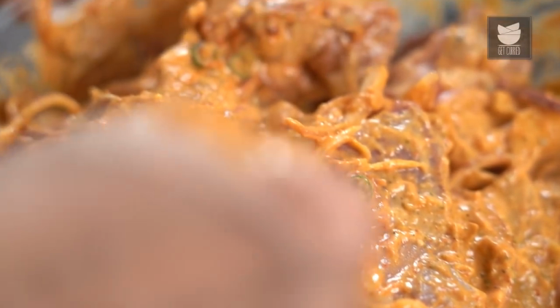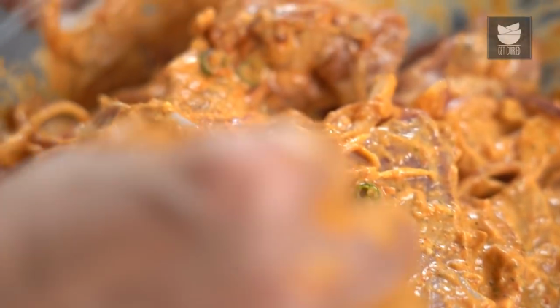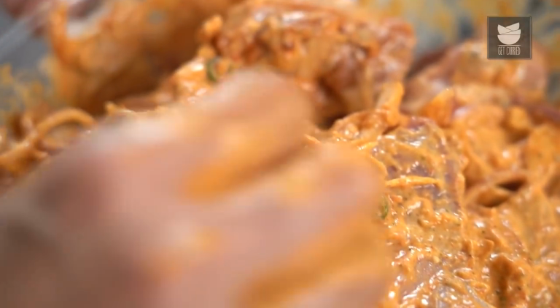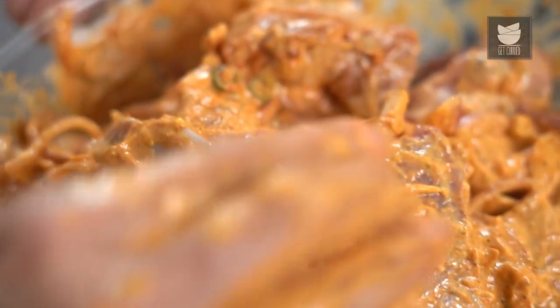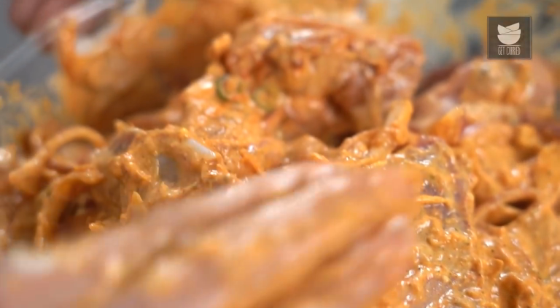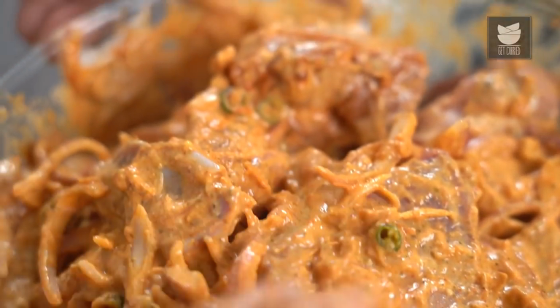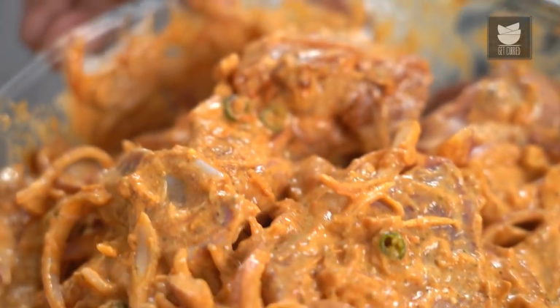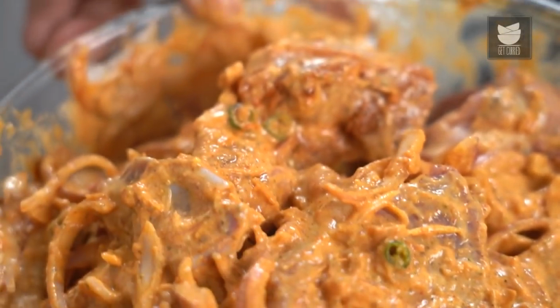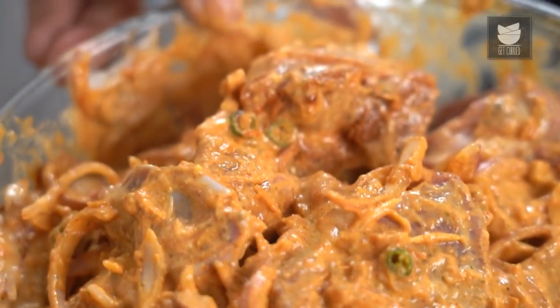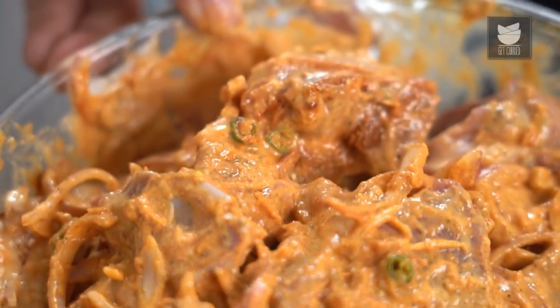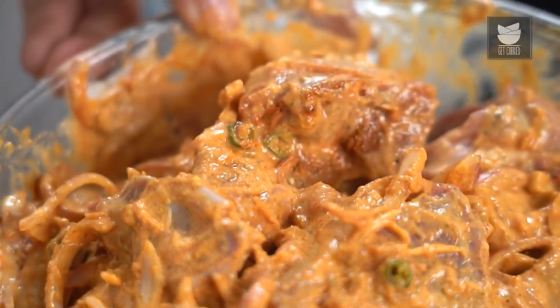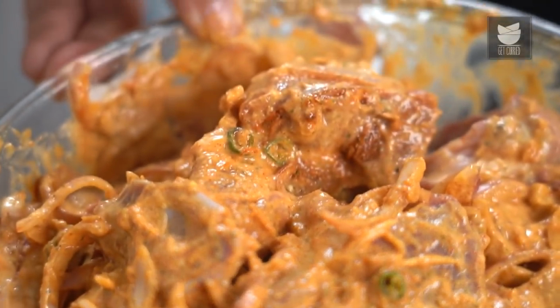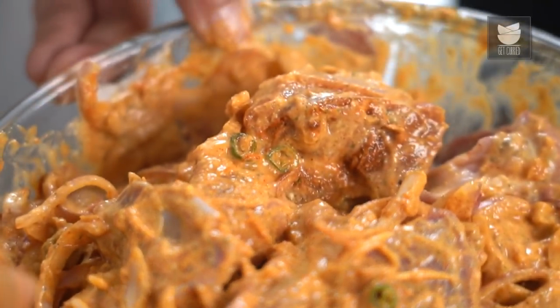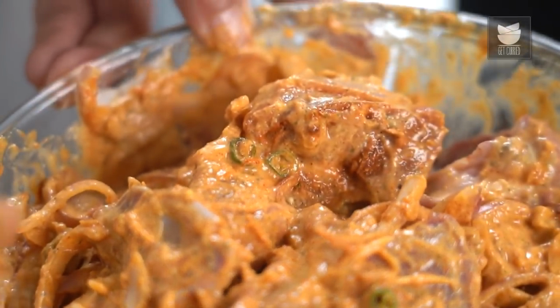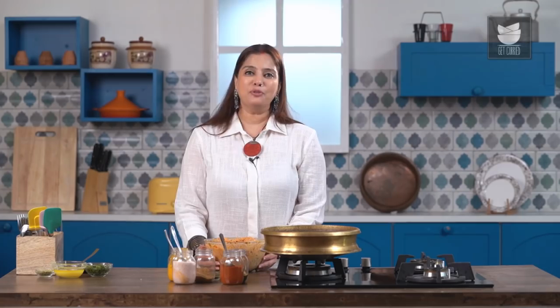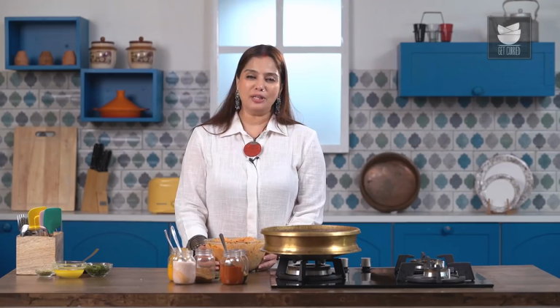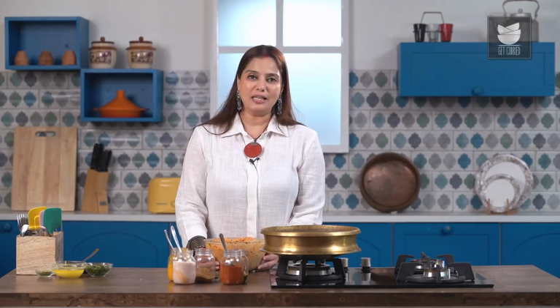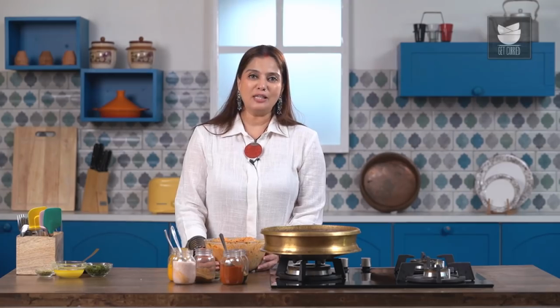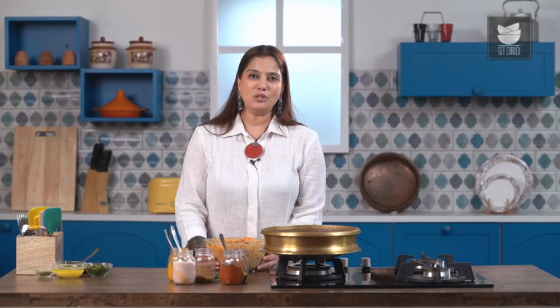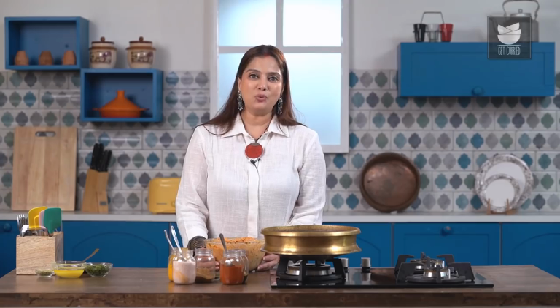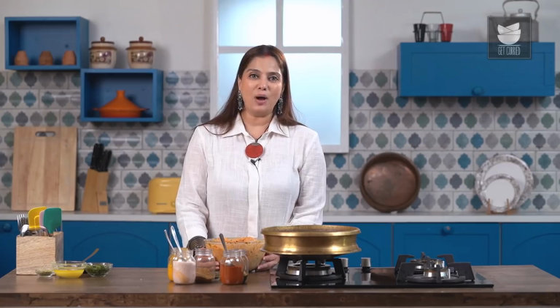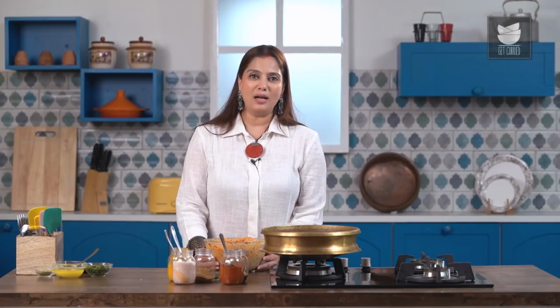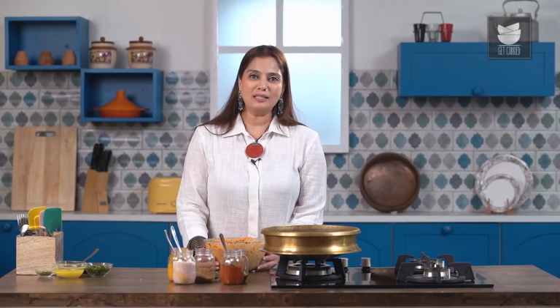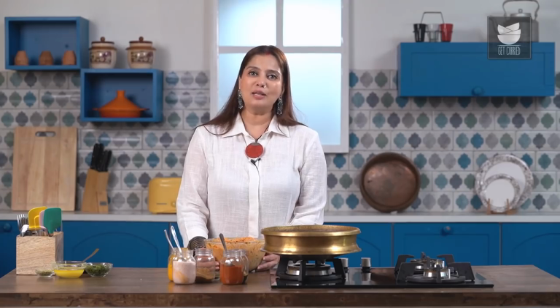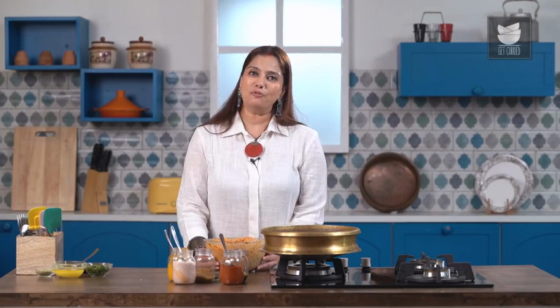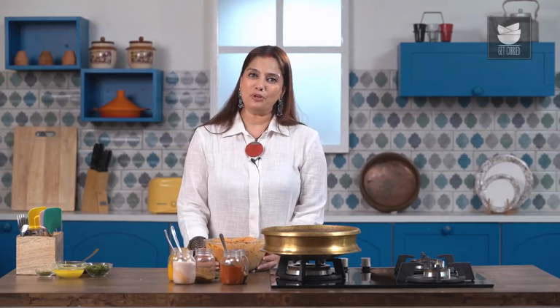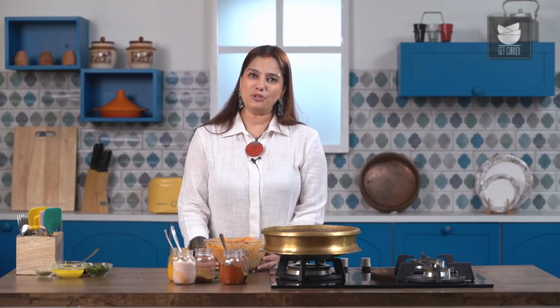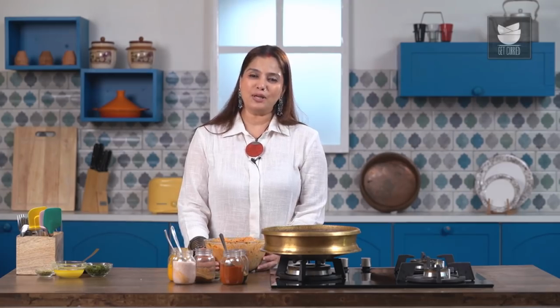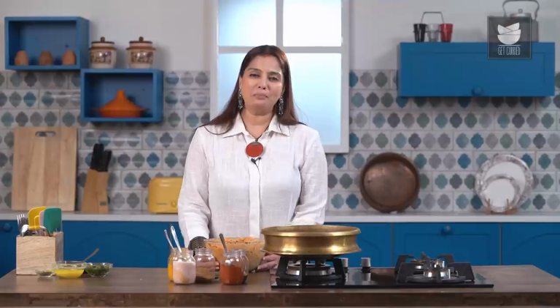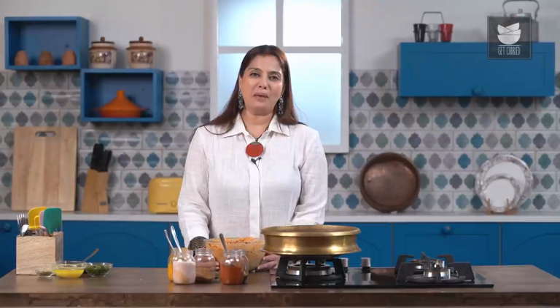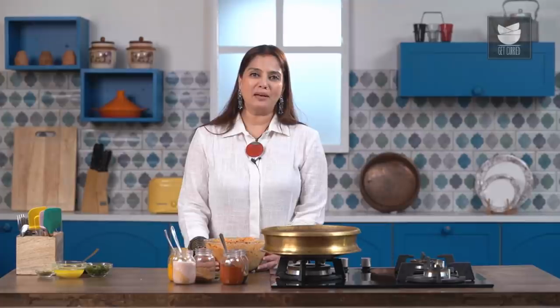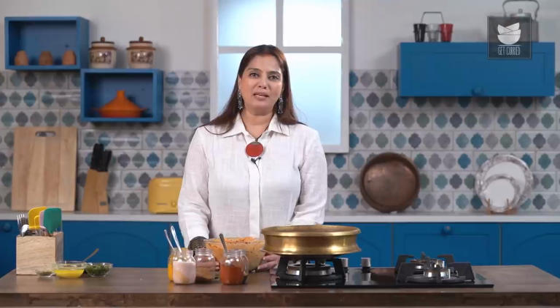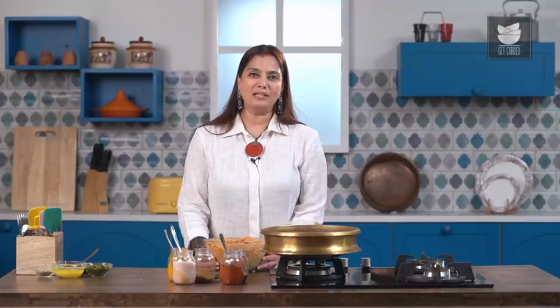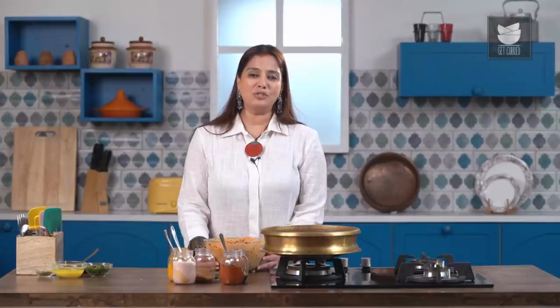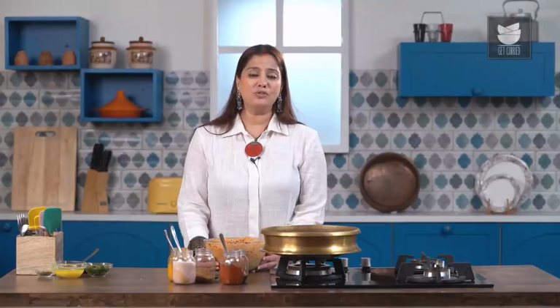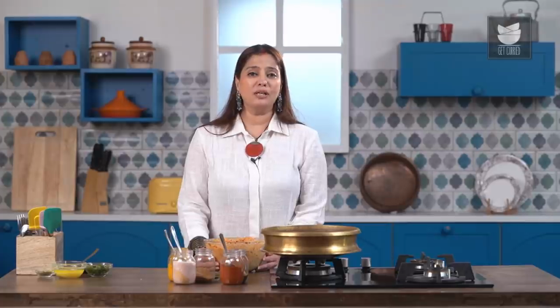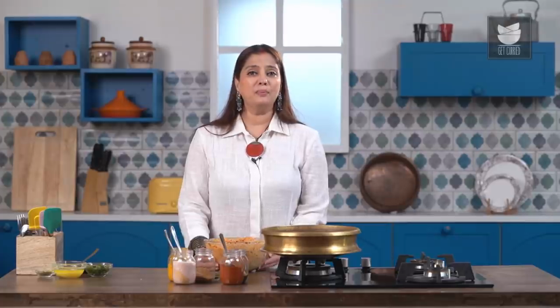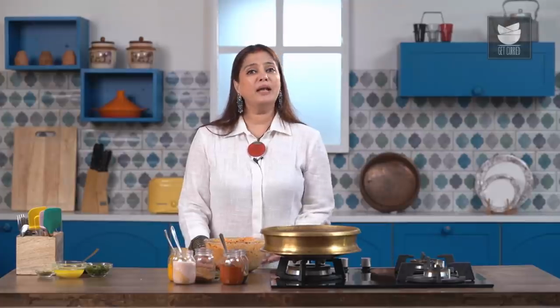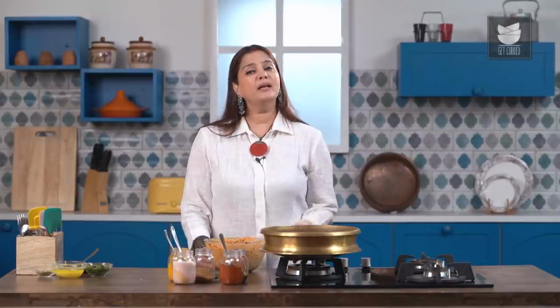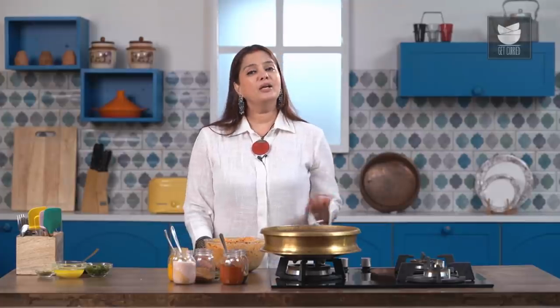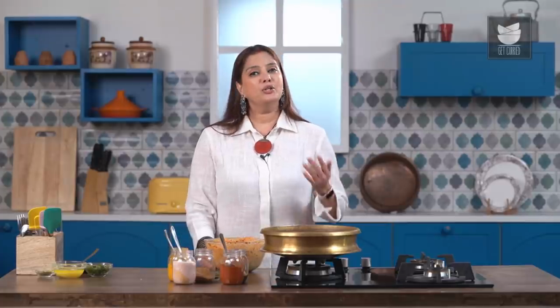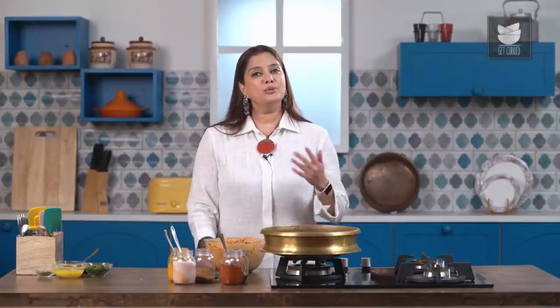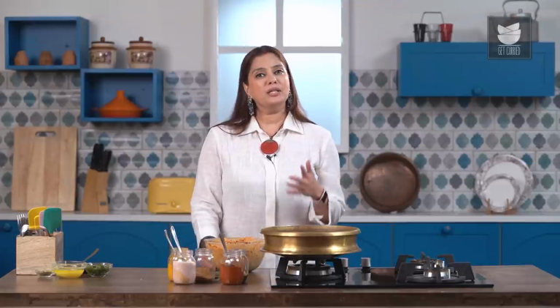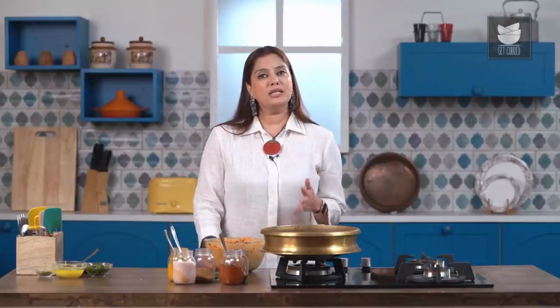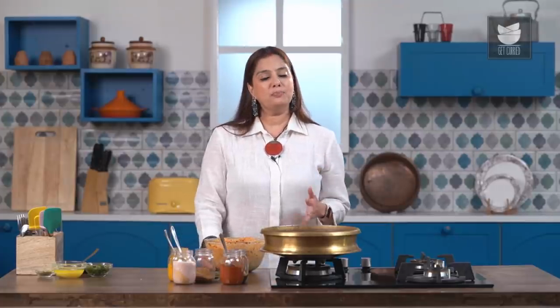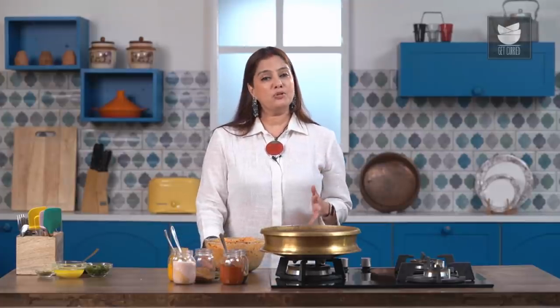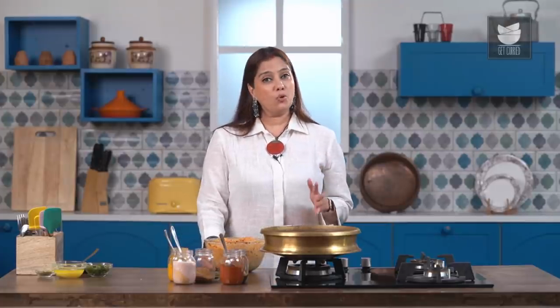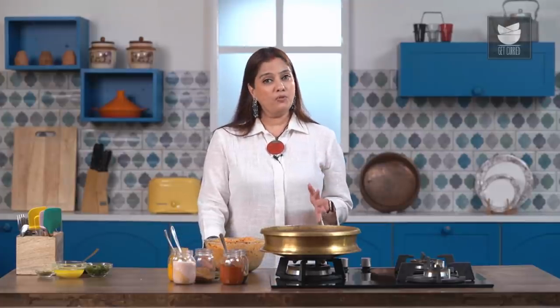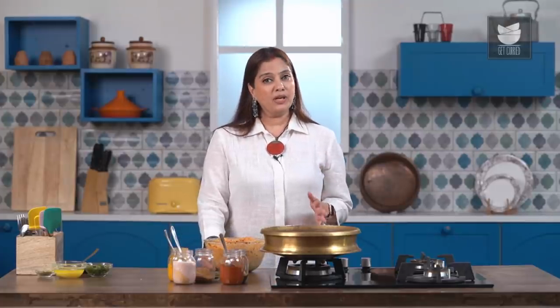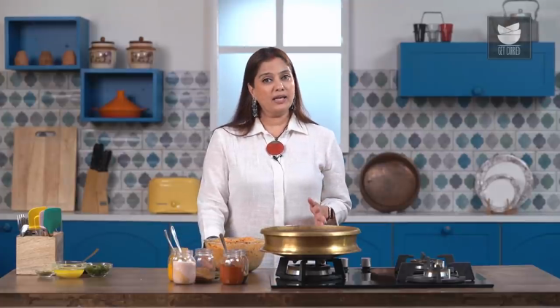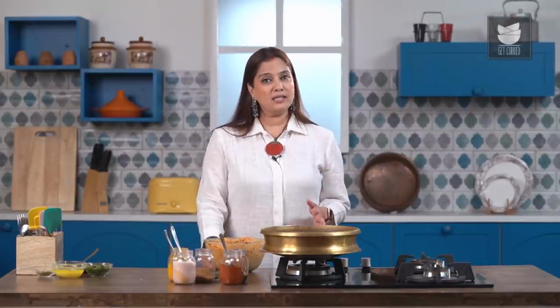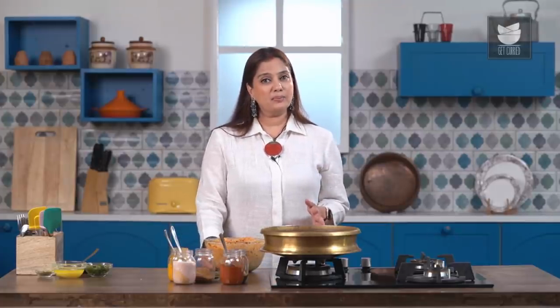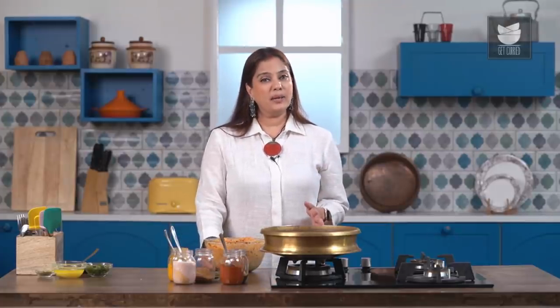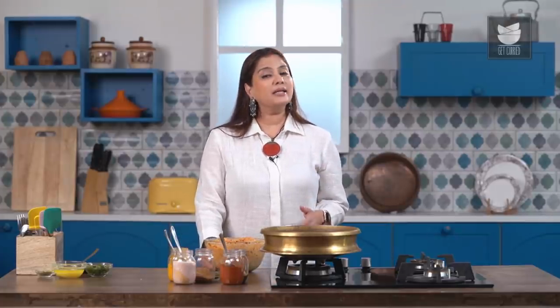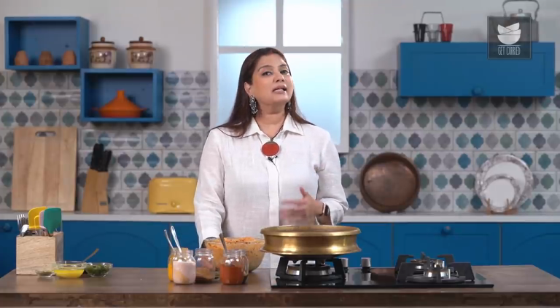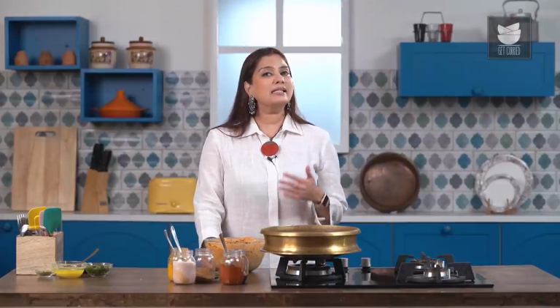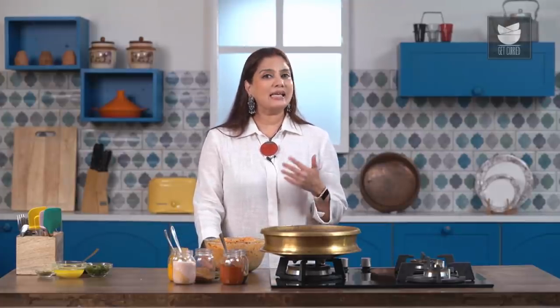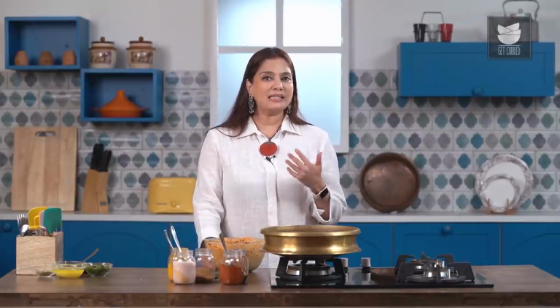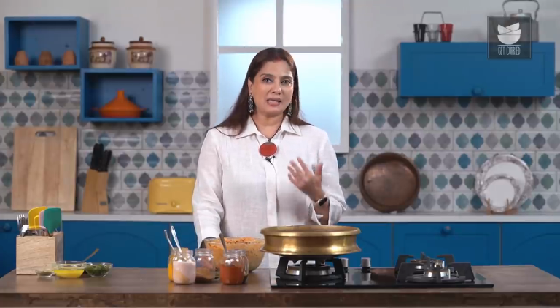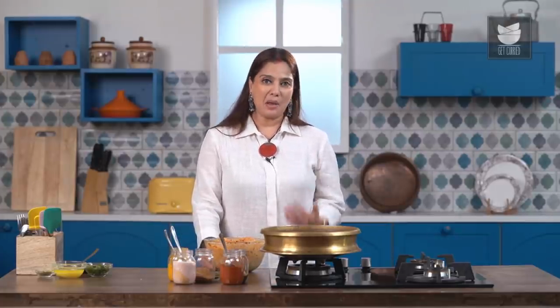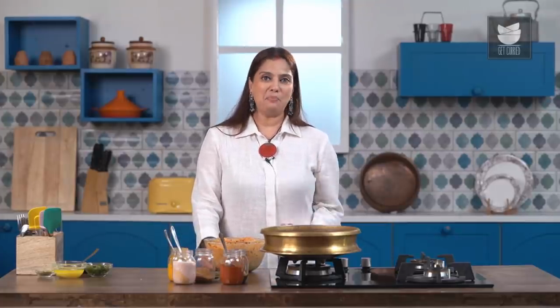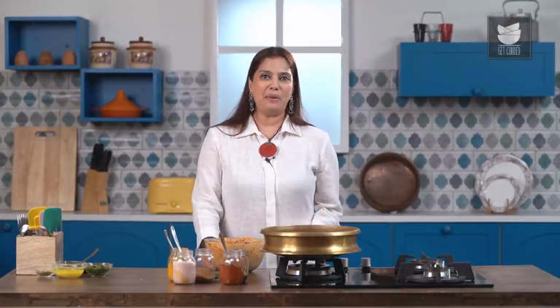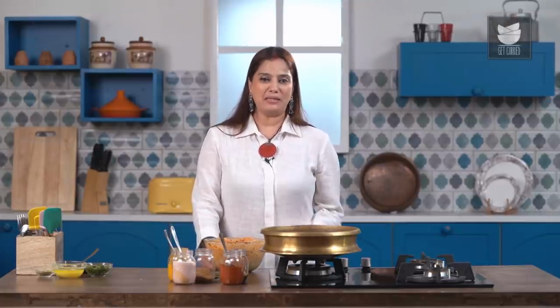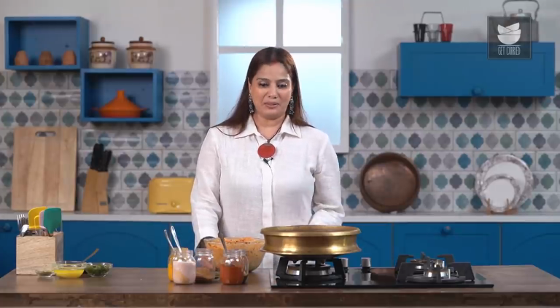Let's keep this aside for at least 2 hours for it to get marinated really well. You can keep it overnight as well — it will taste better.